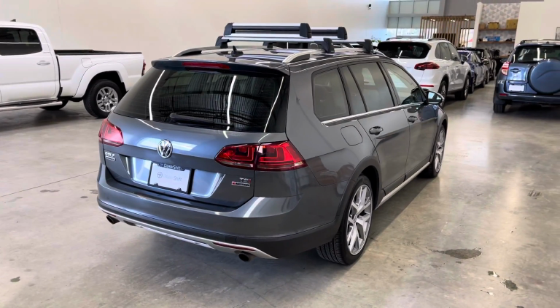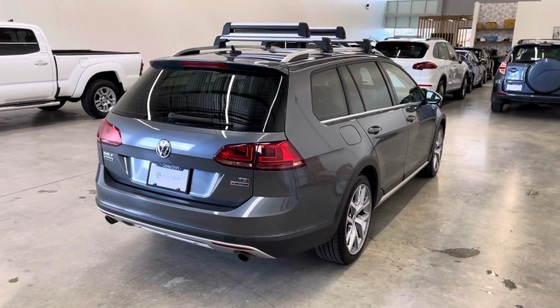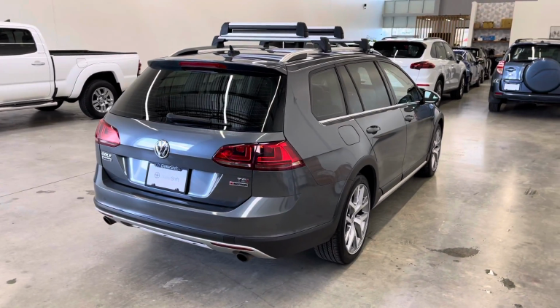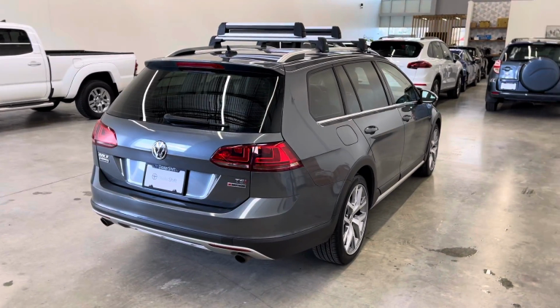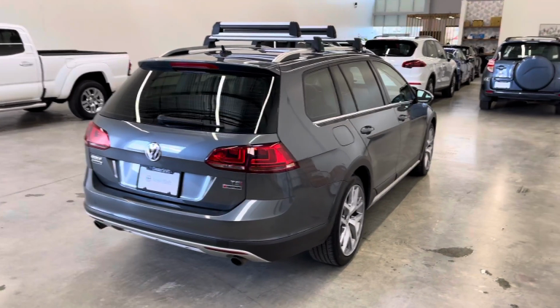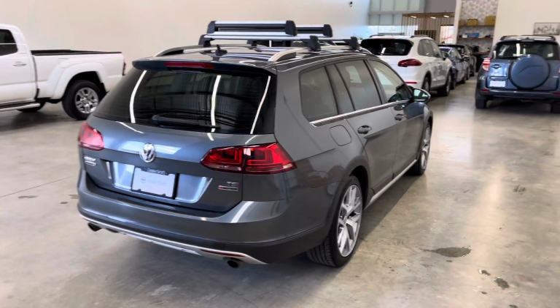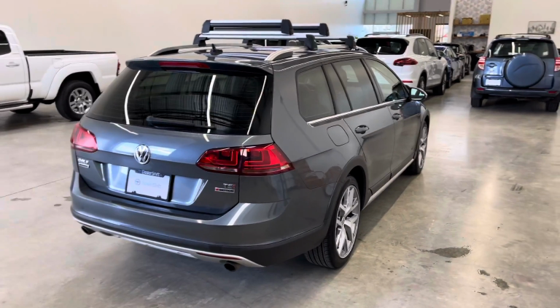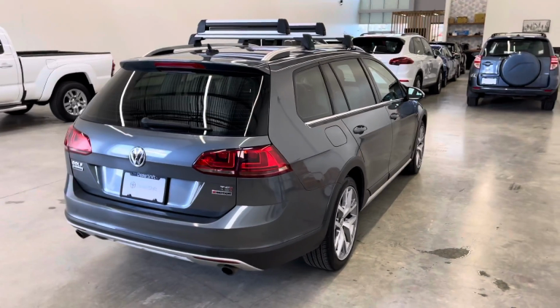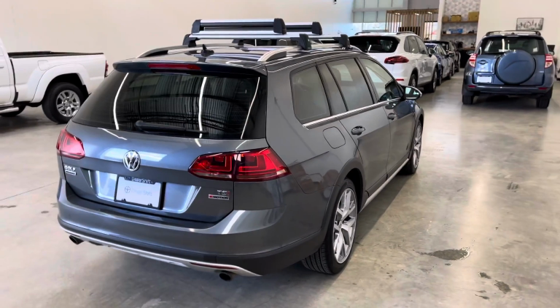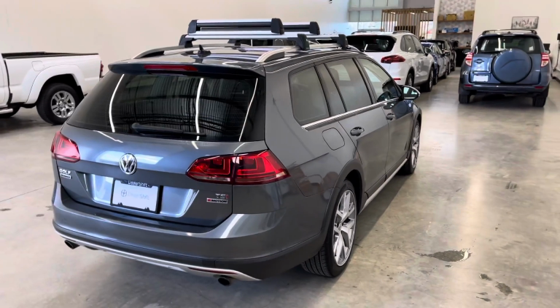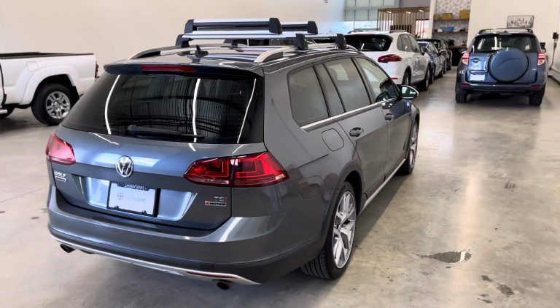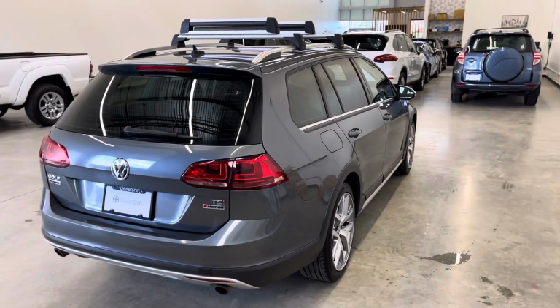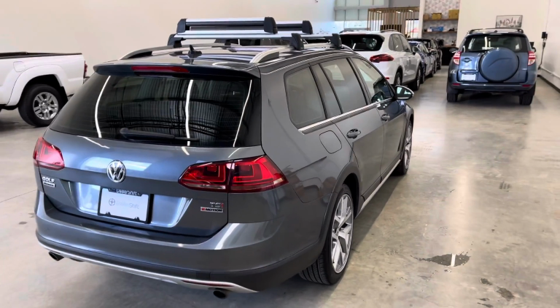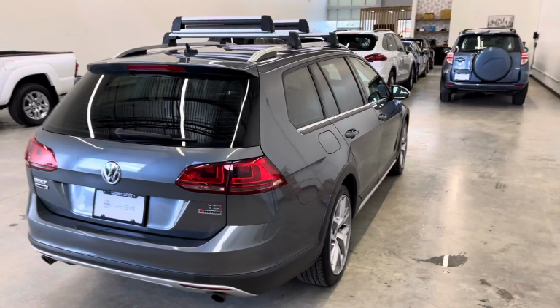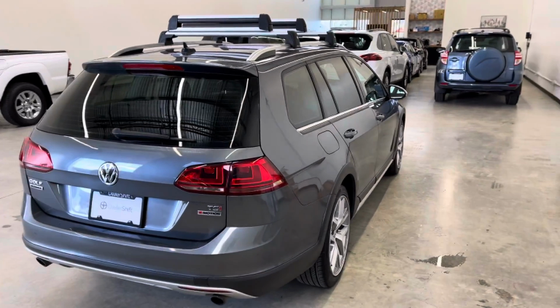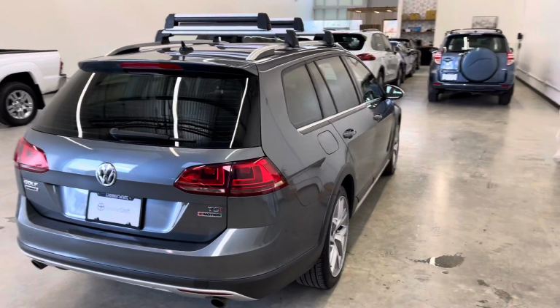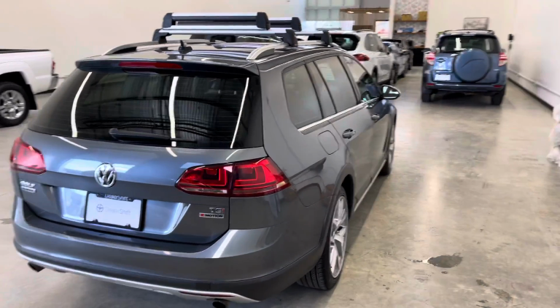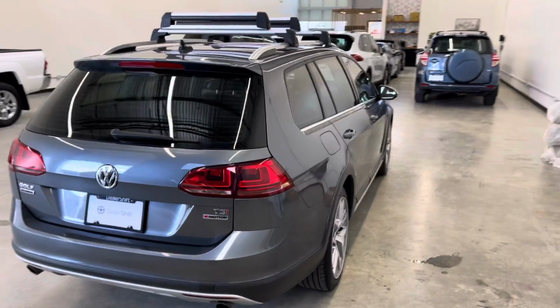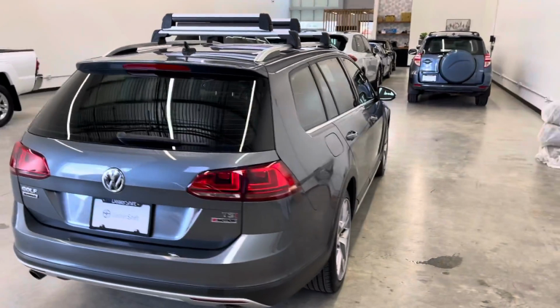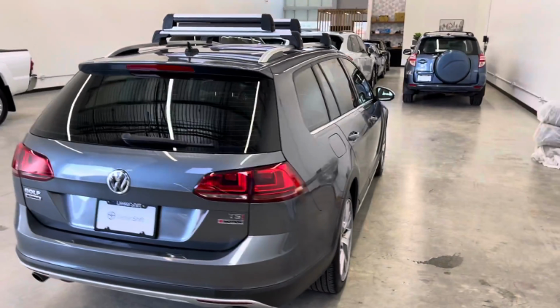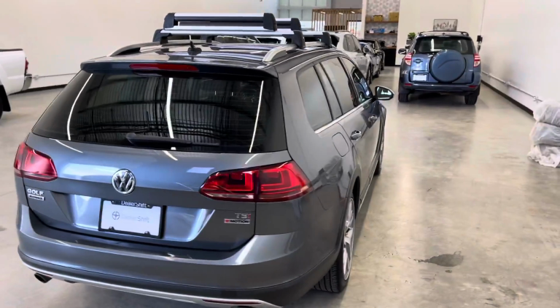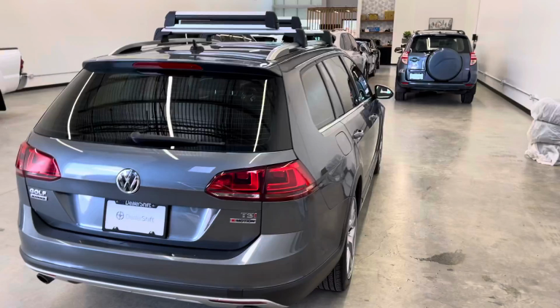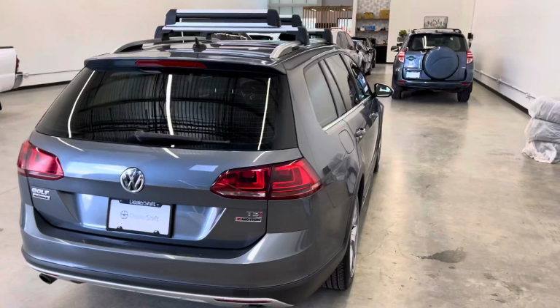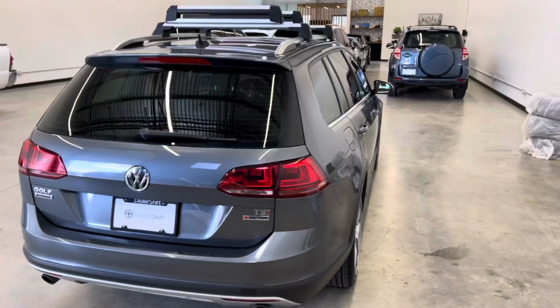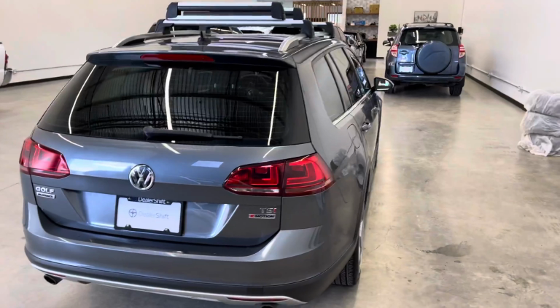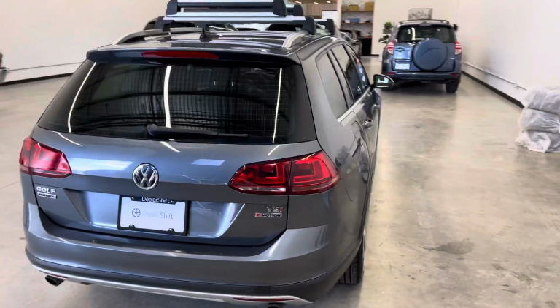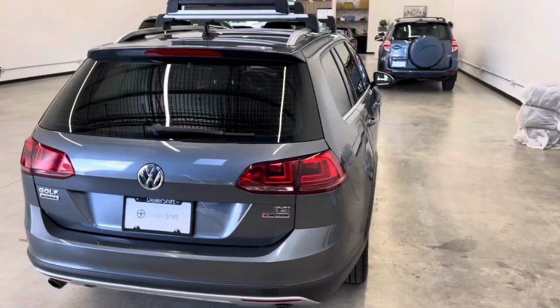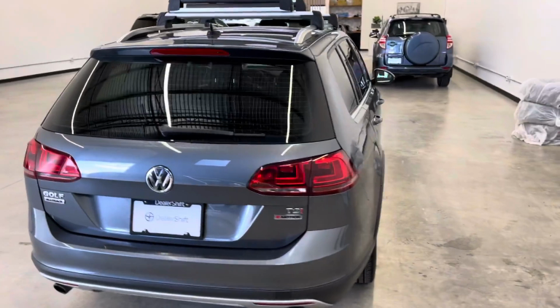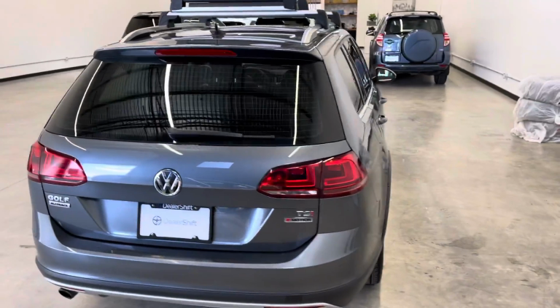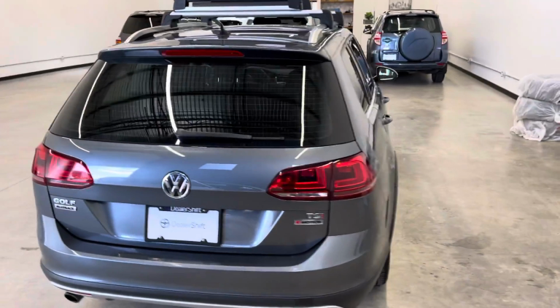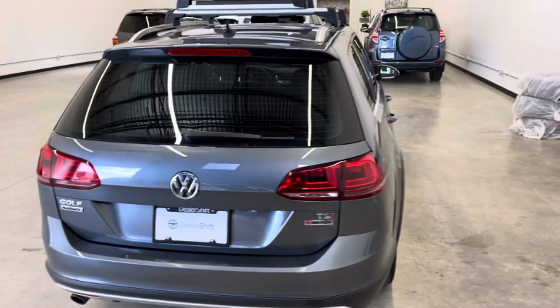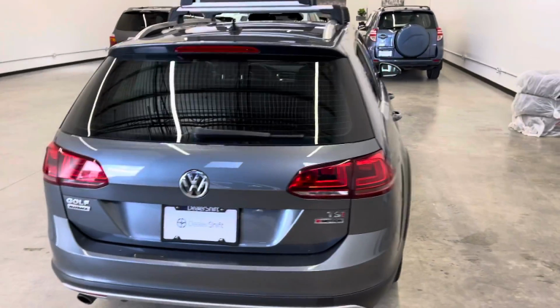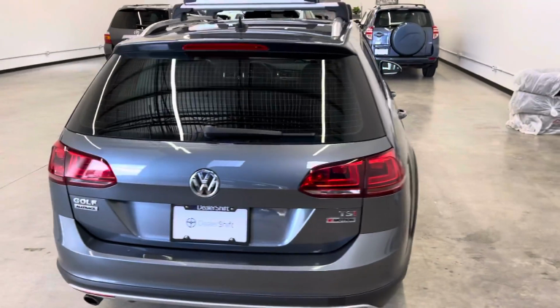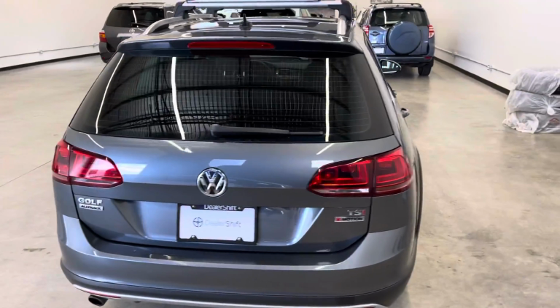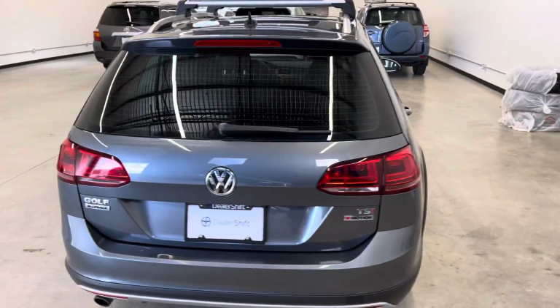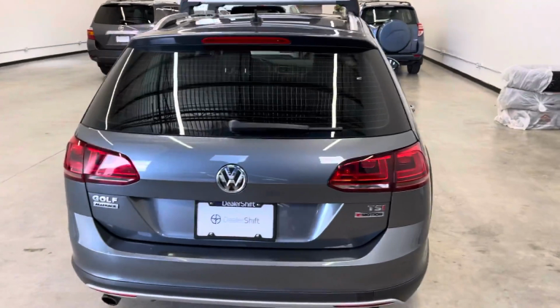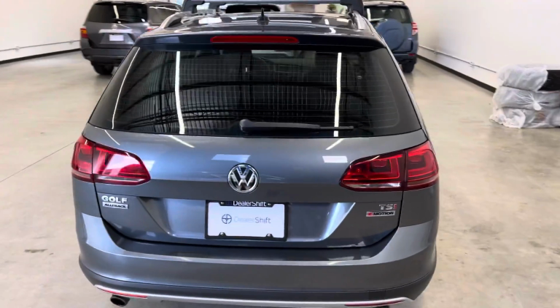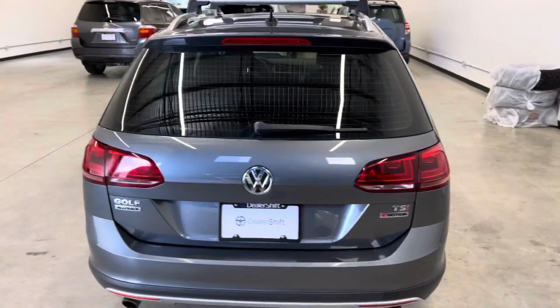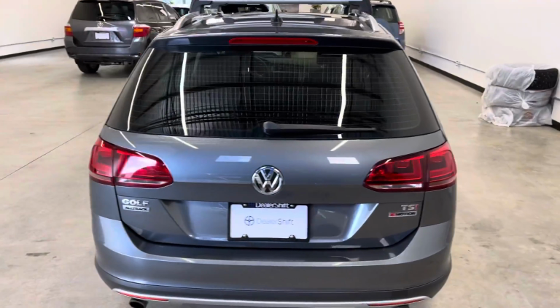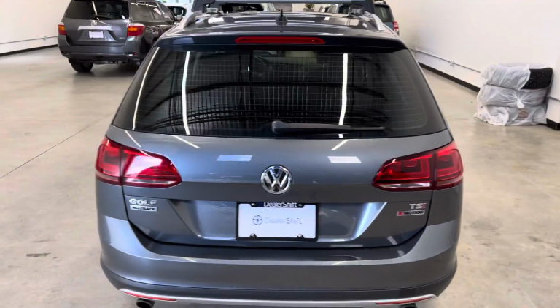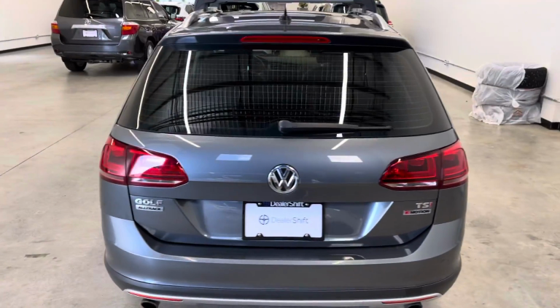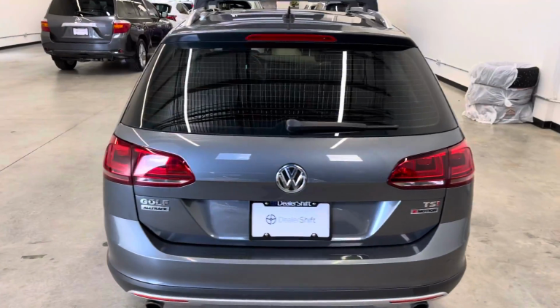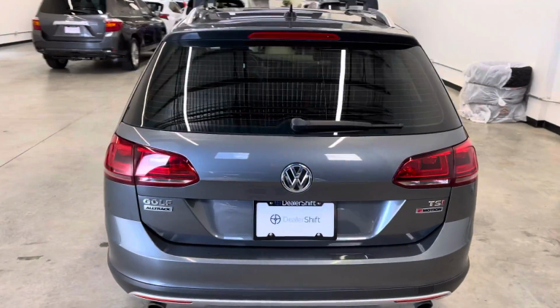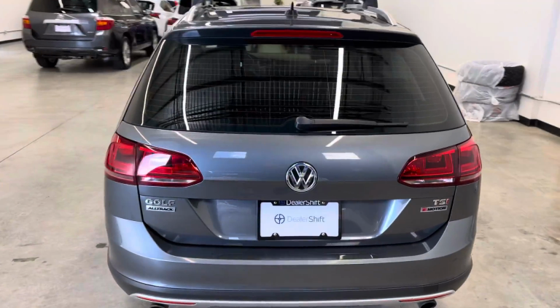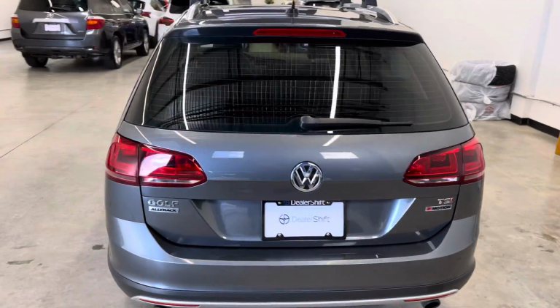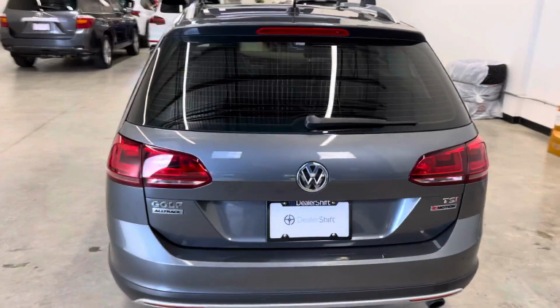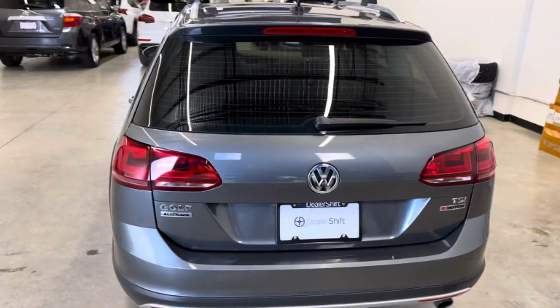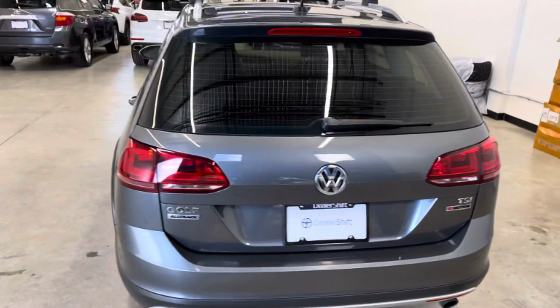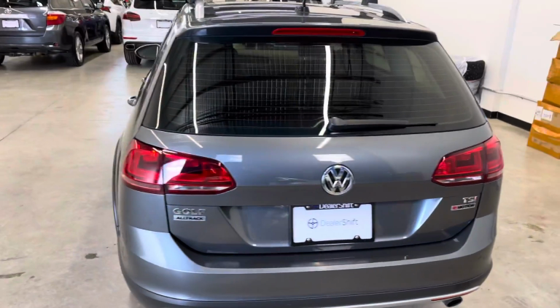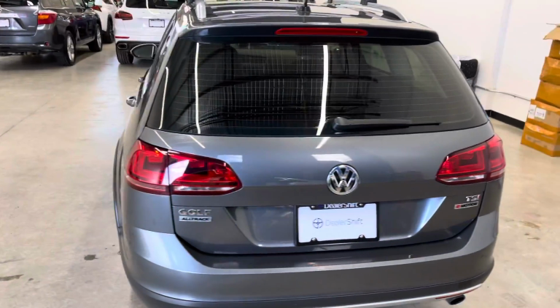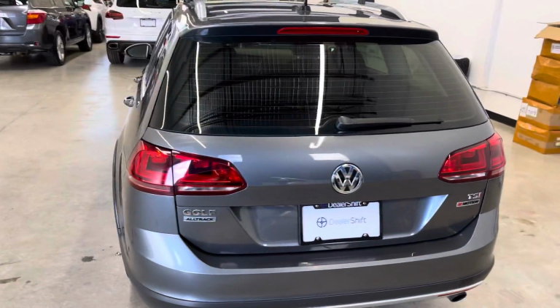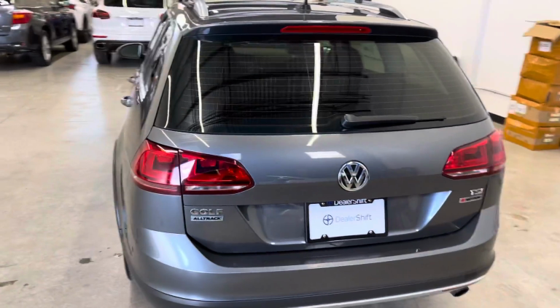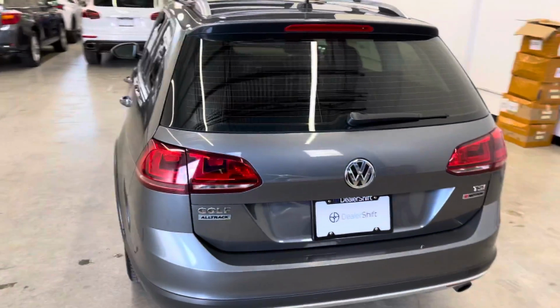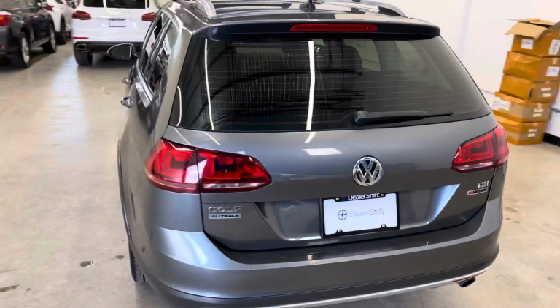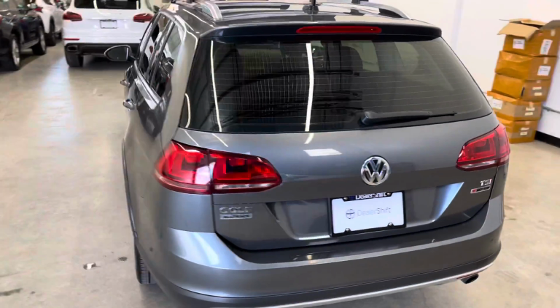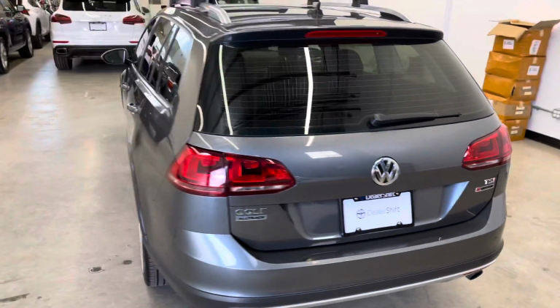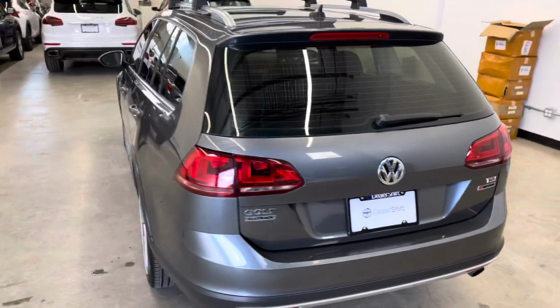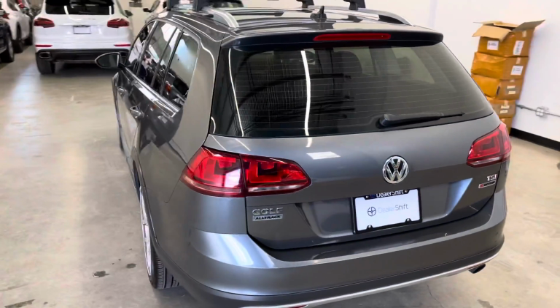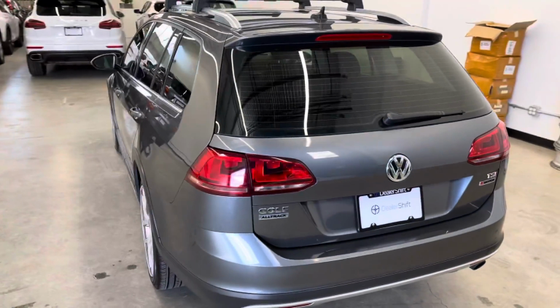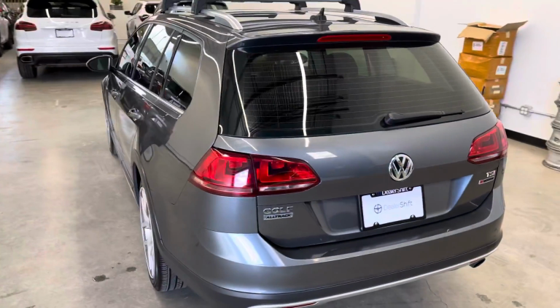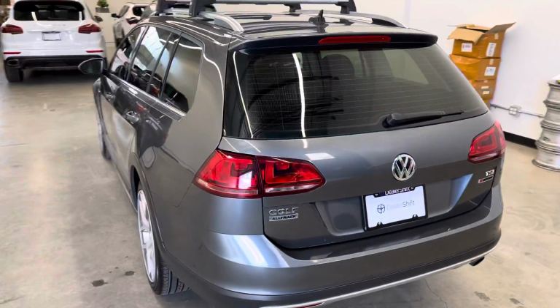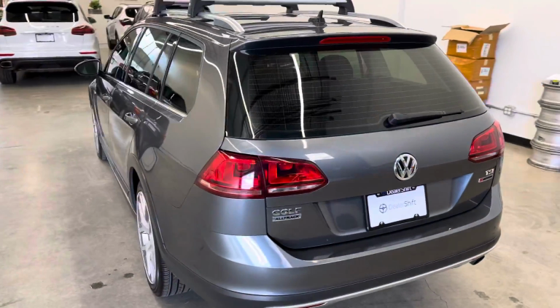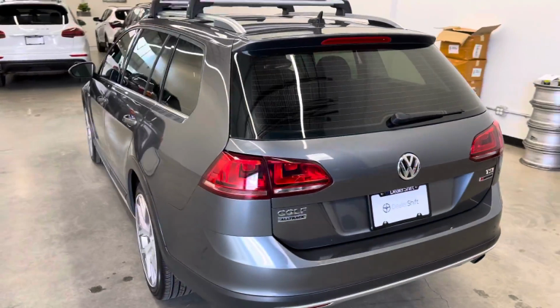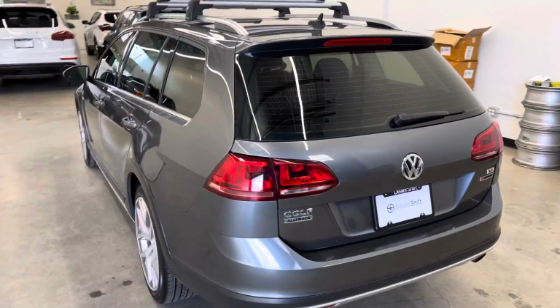That would have been something that was just cosmetic. Super clean history on this one, as it was locally owned.